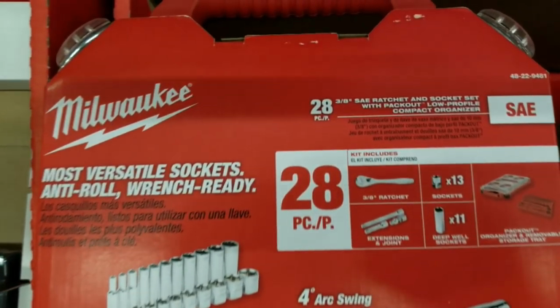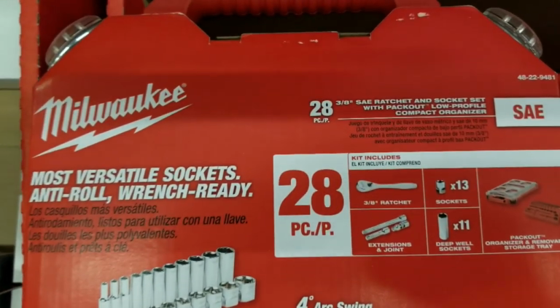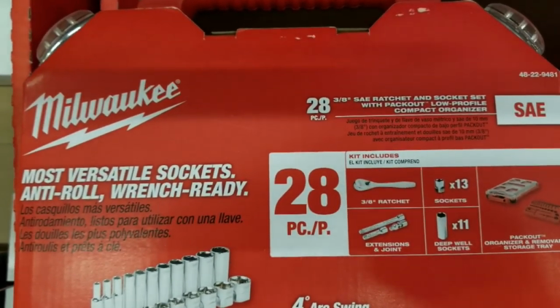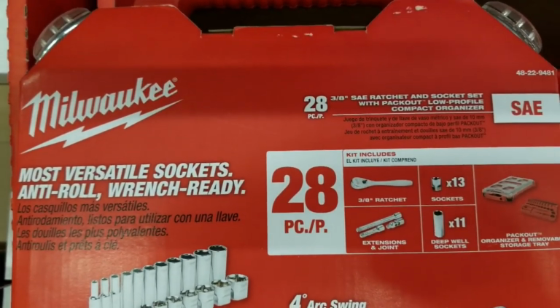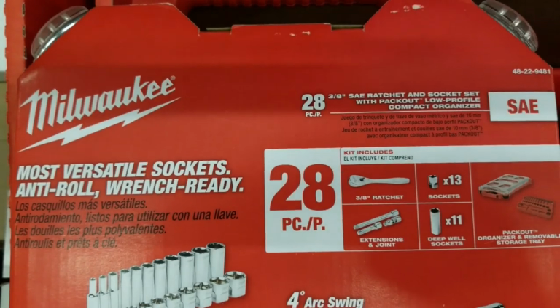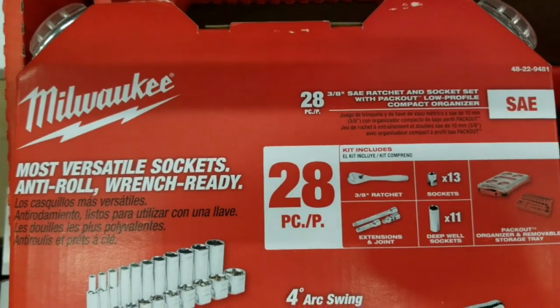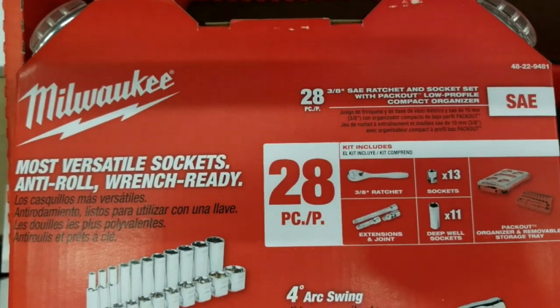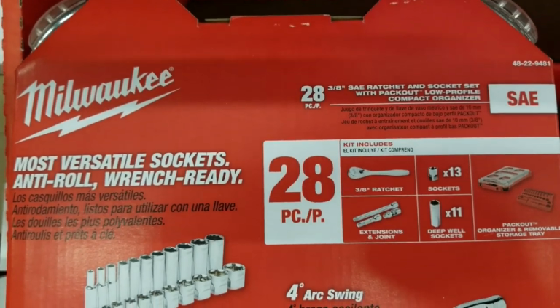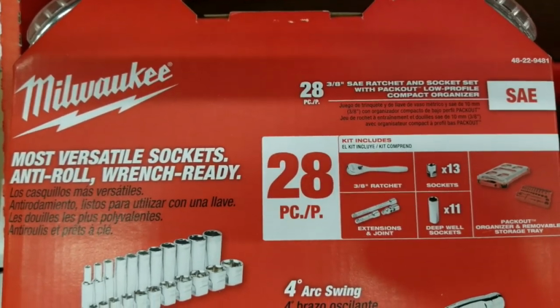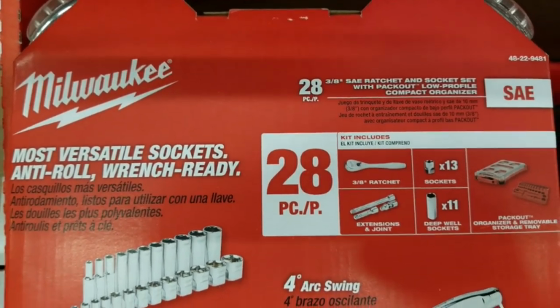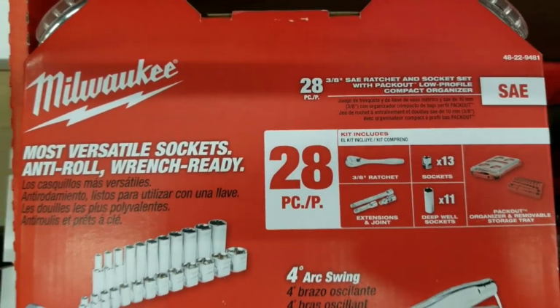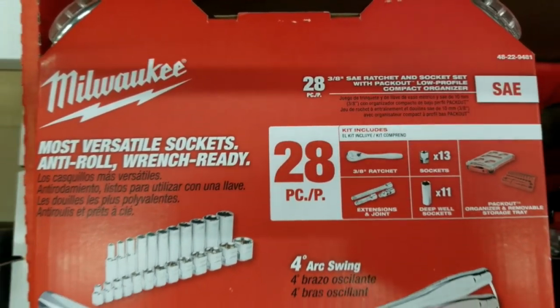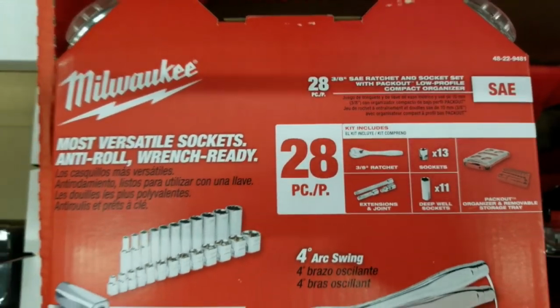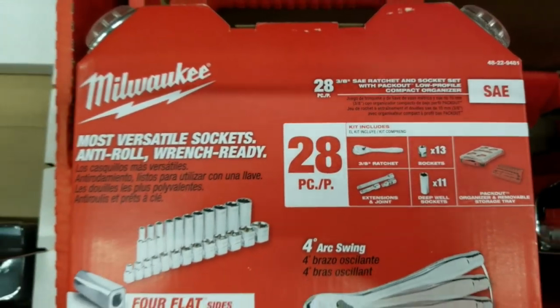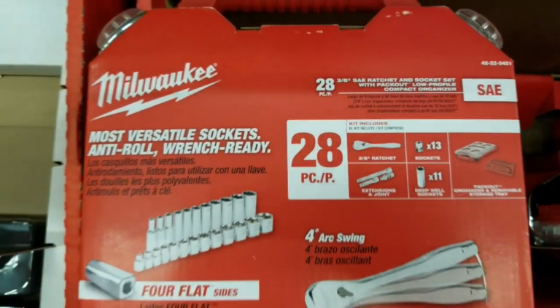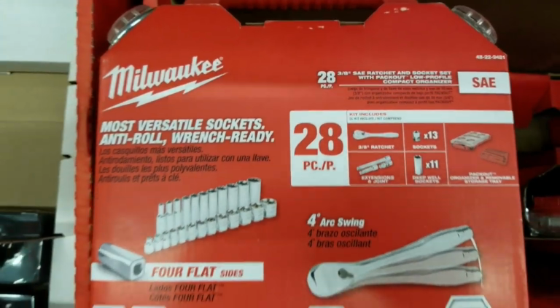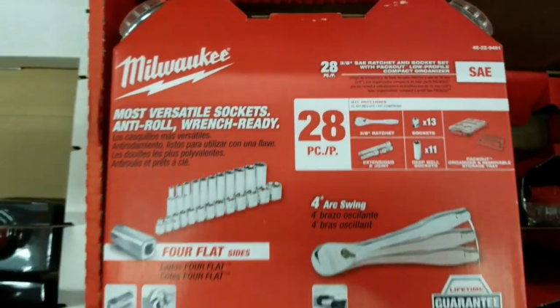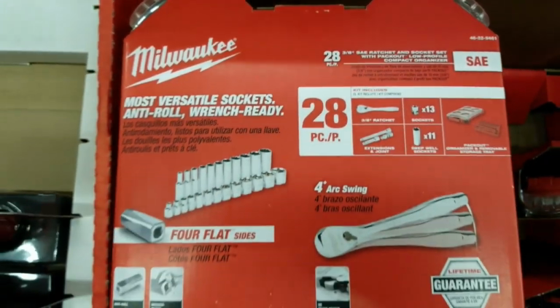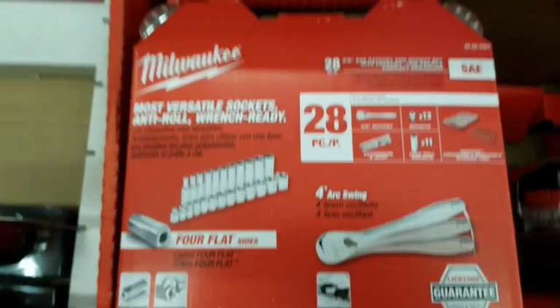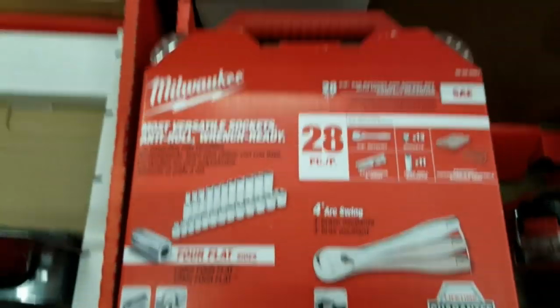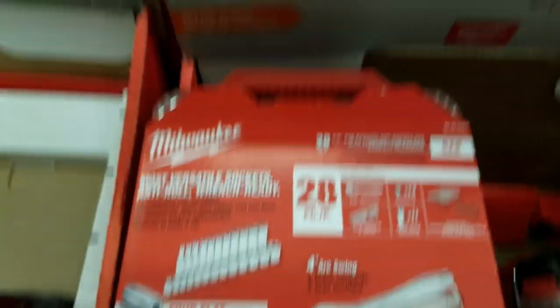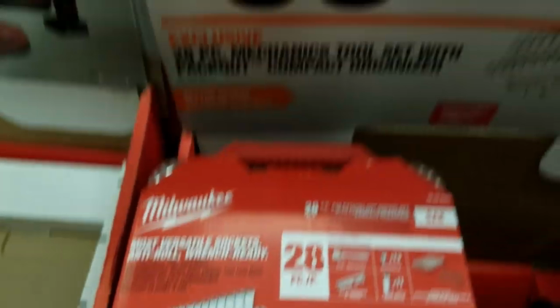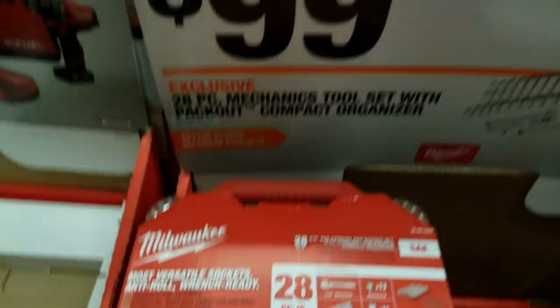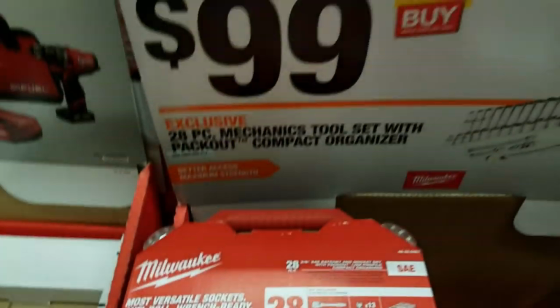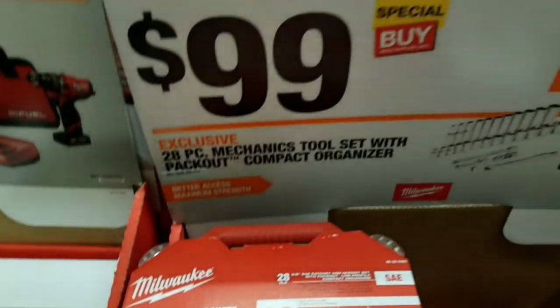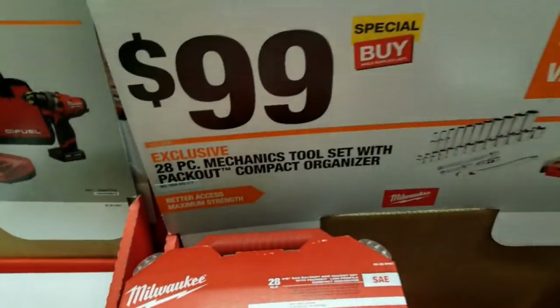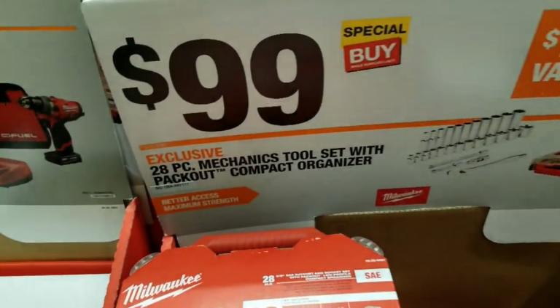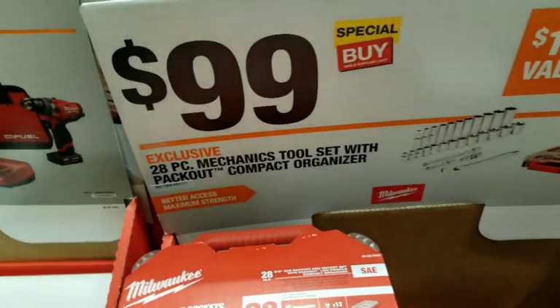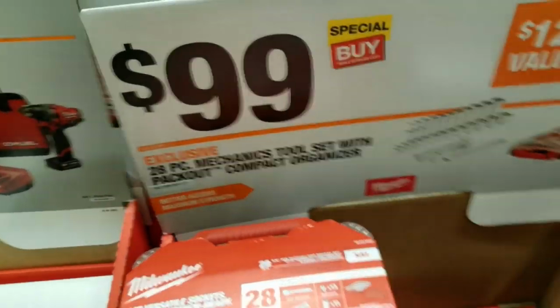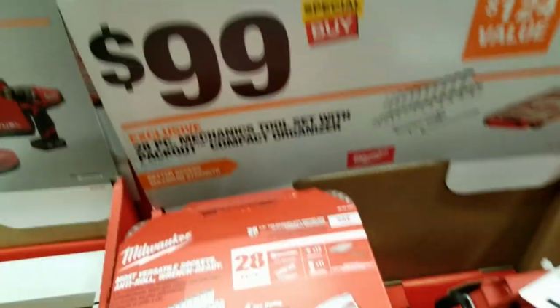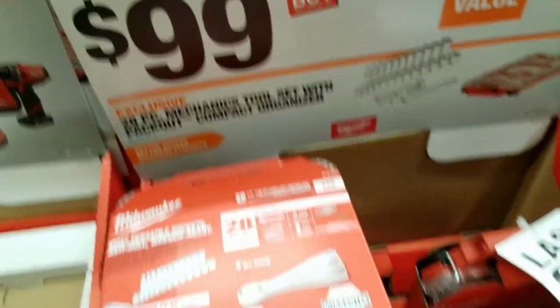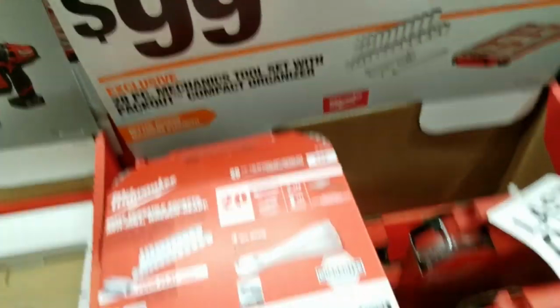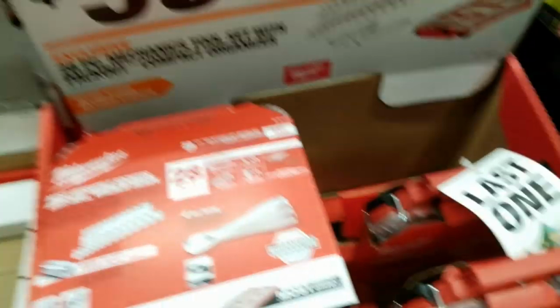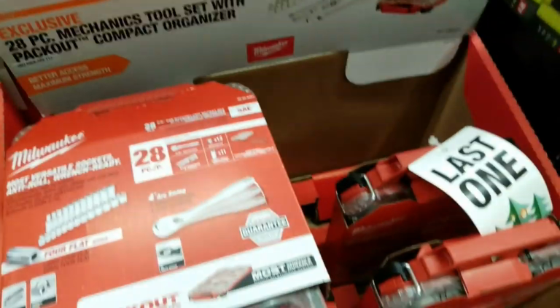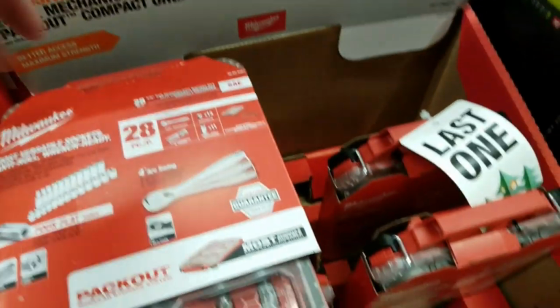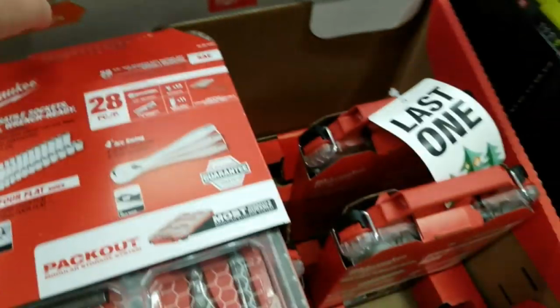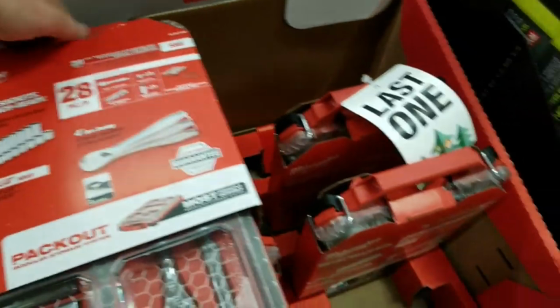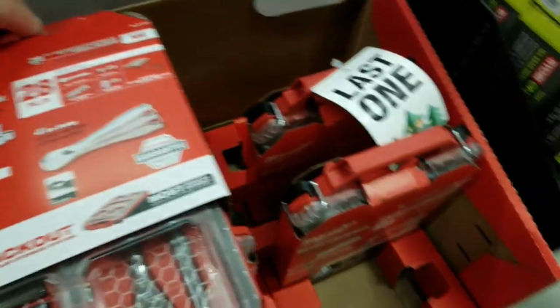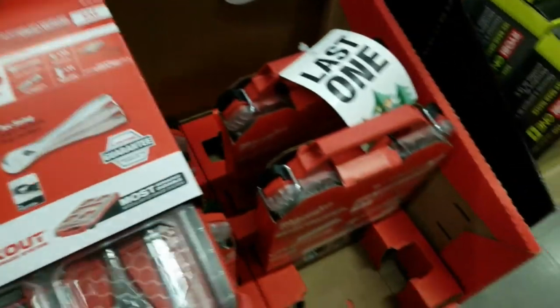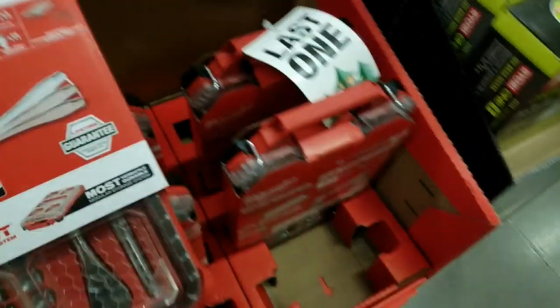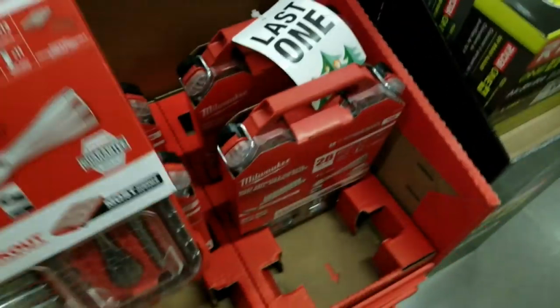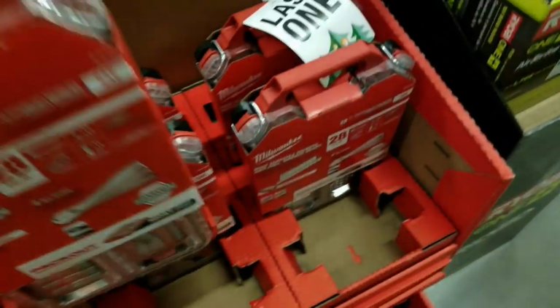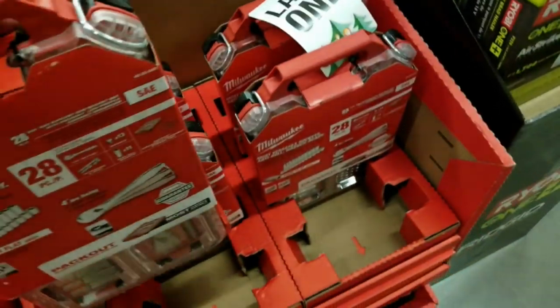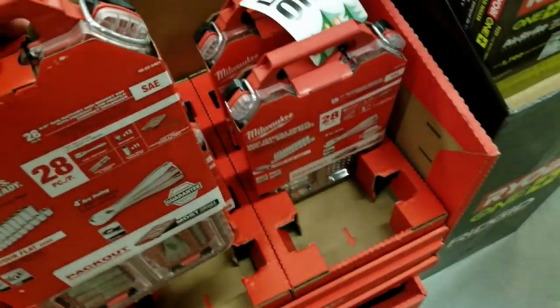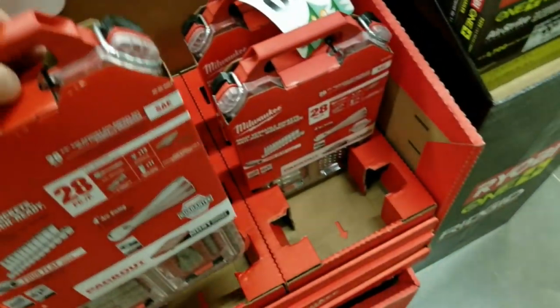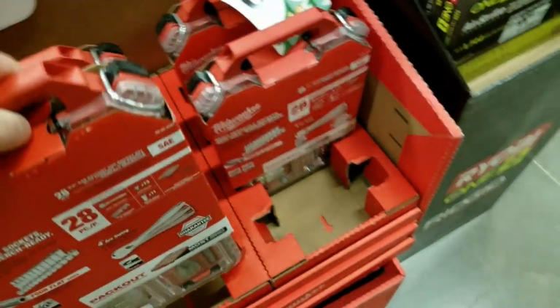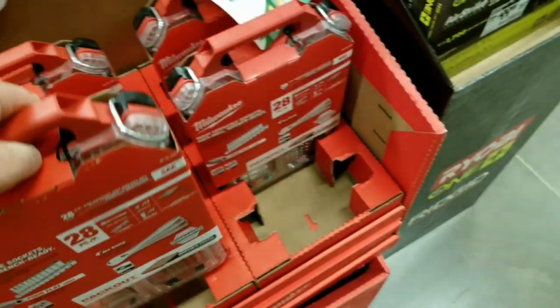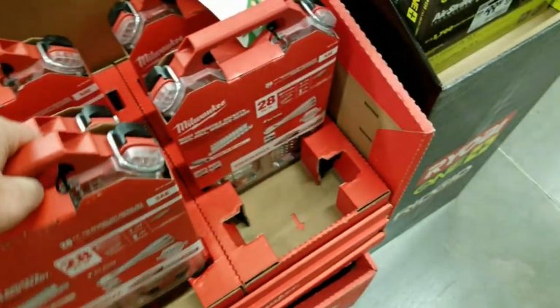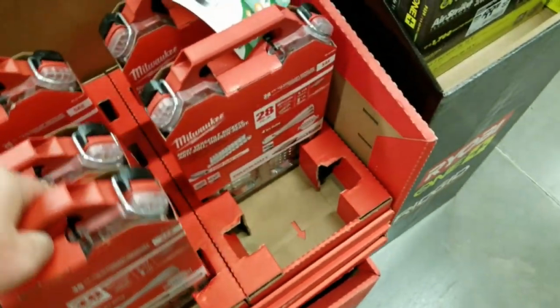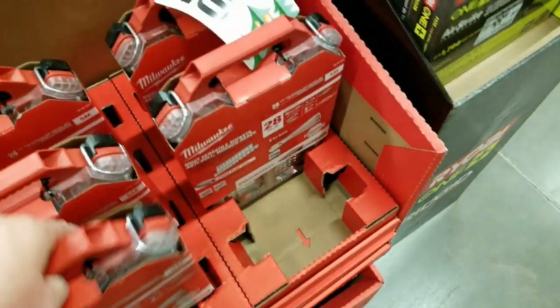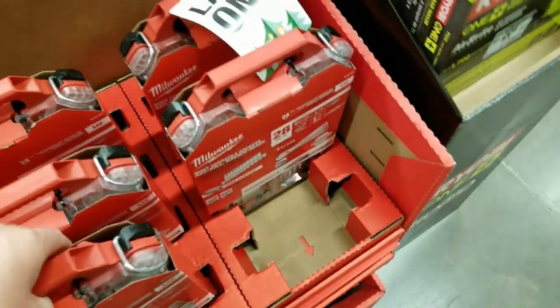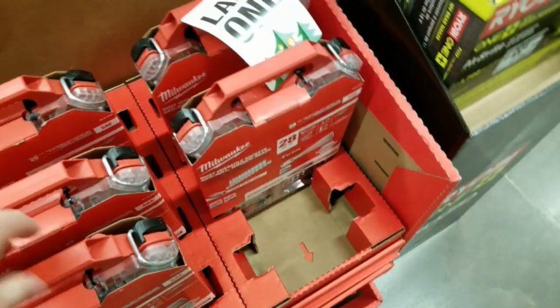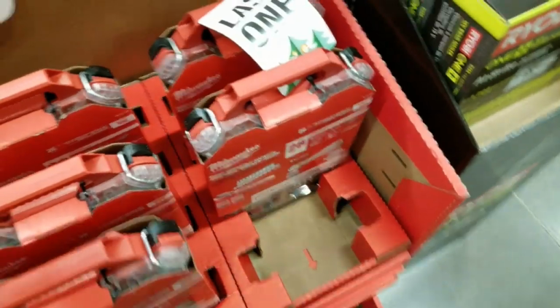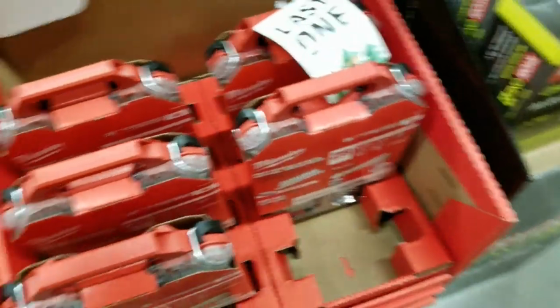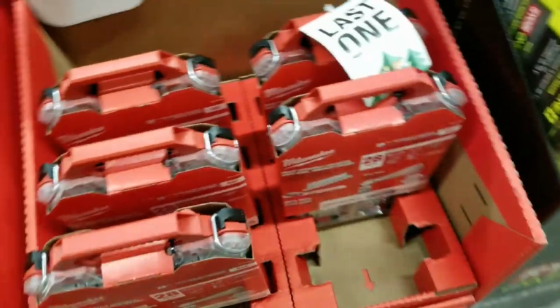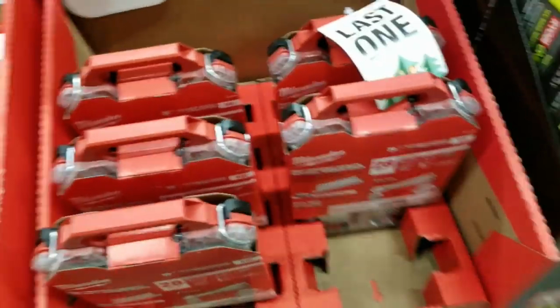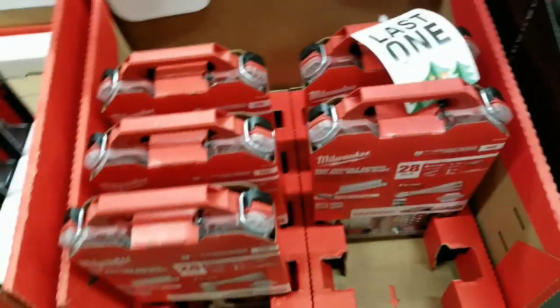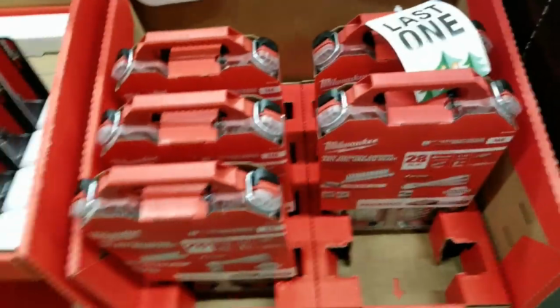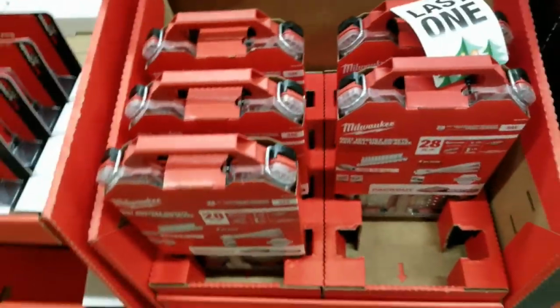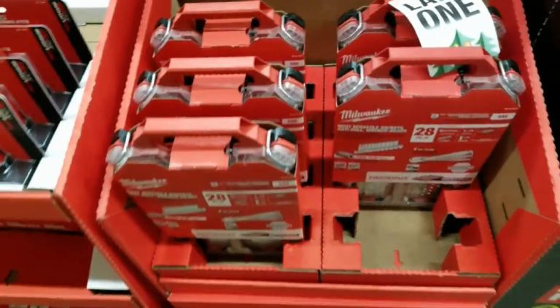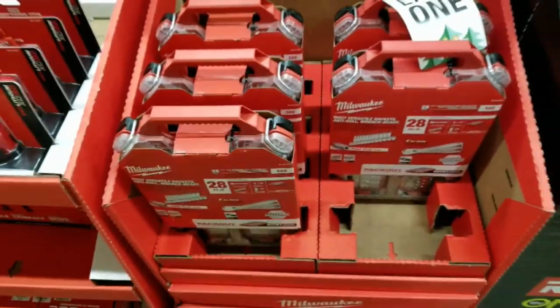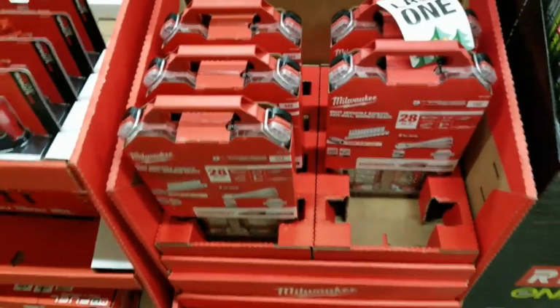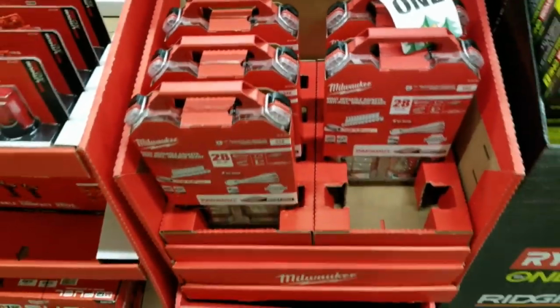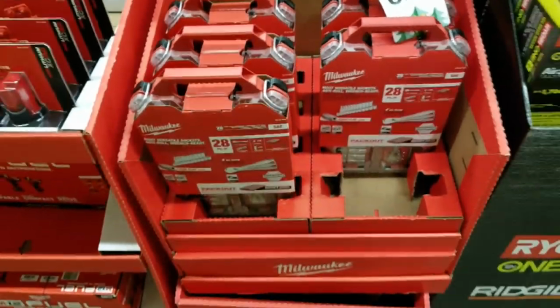28-piece with the packout is $100. I think this might drop down to $80 come Black Friday.